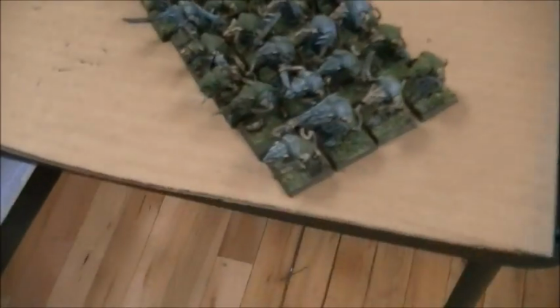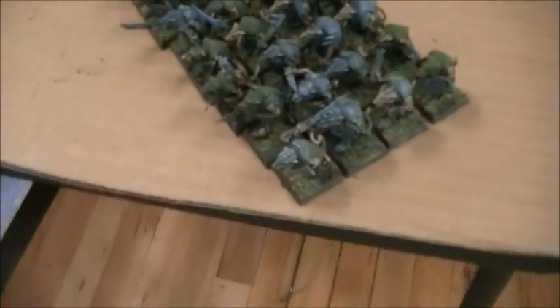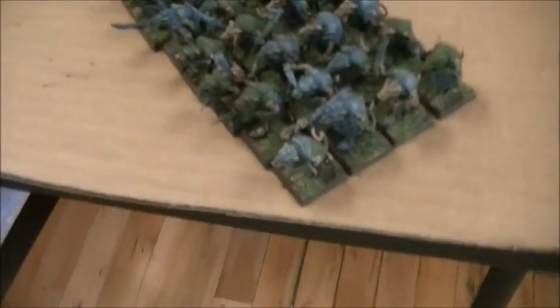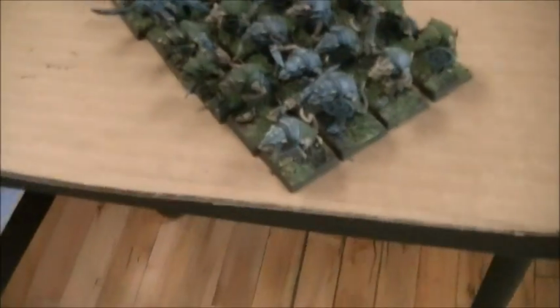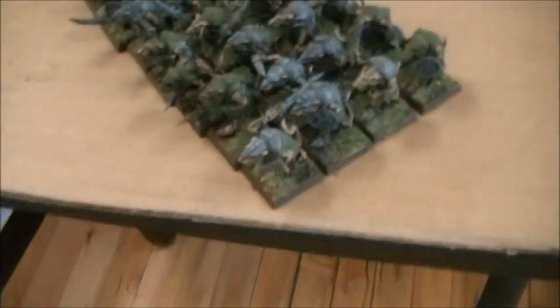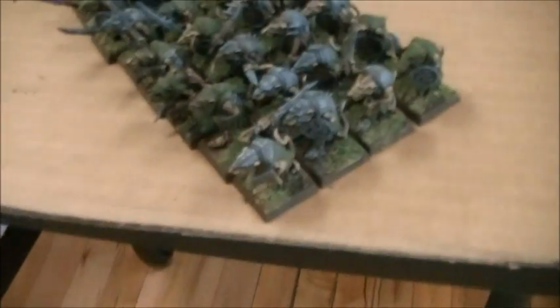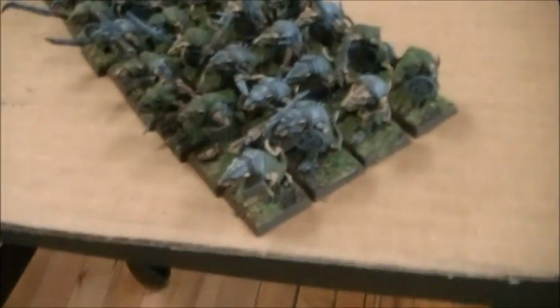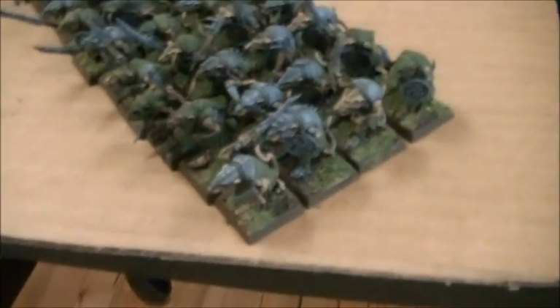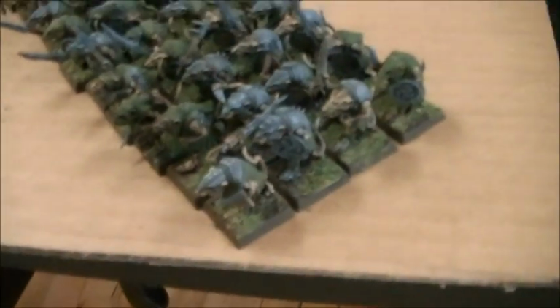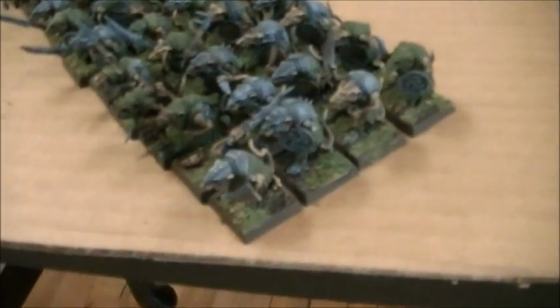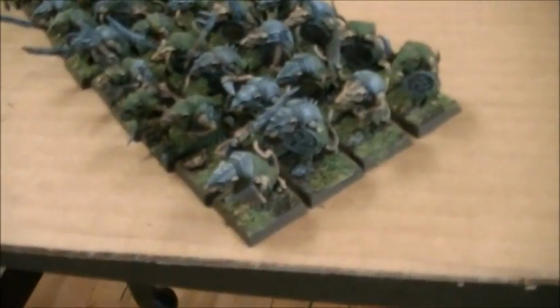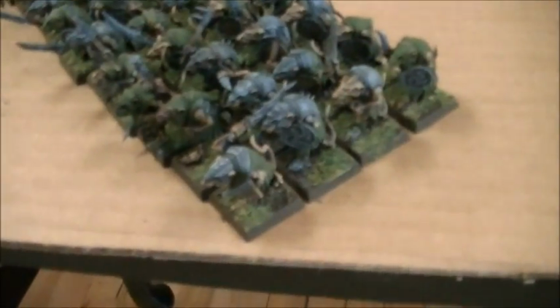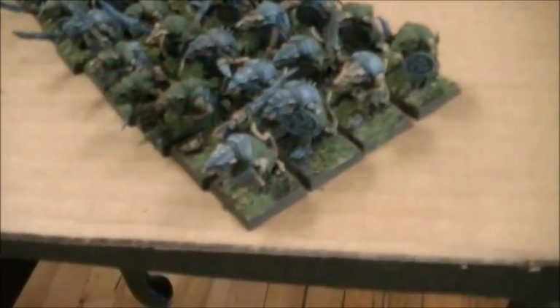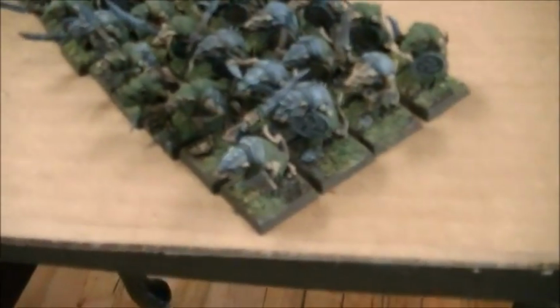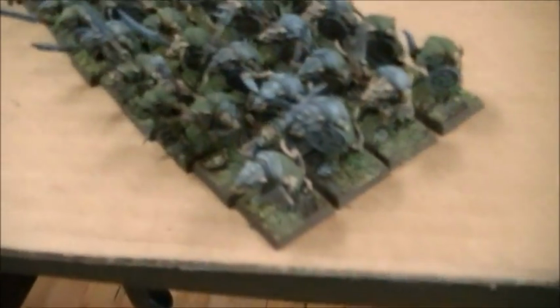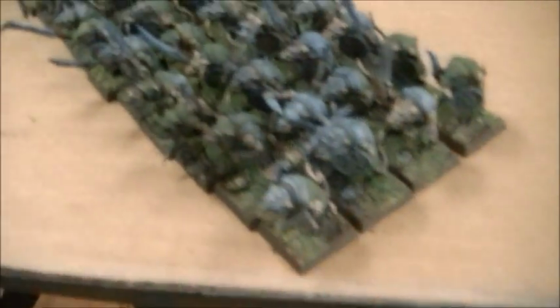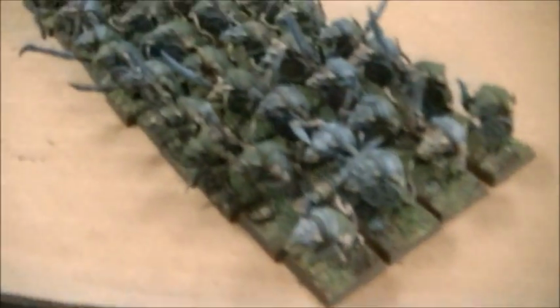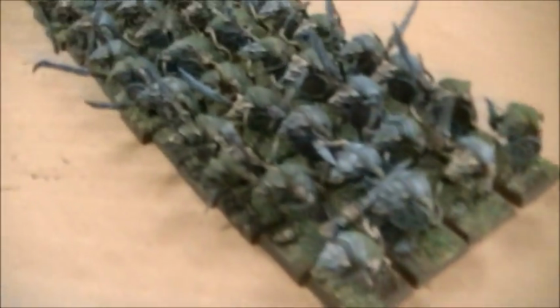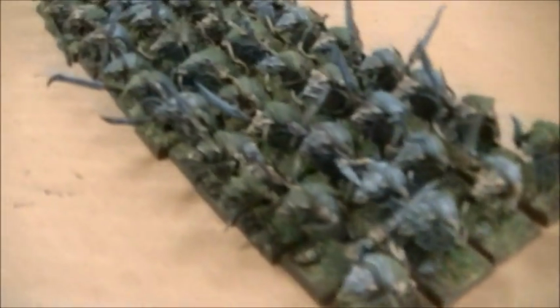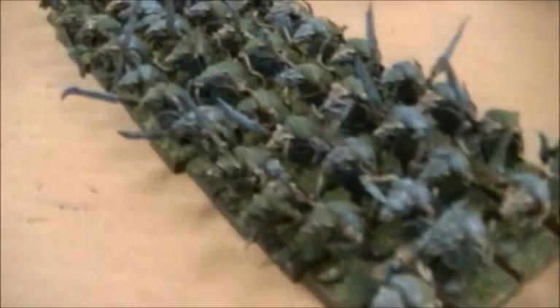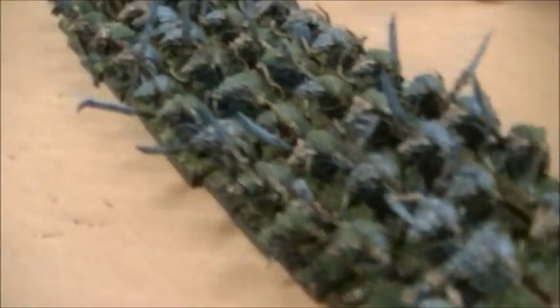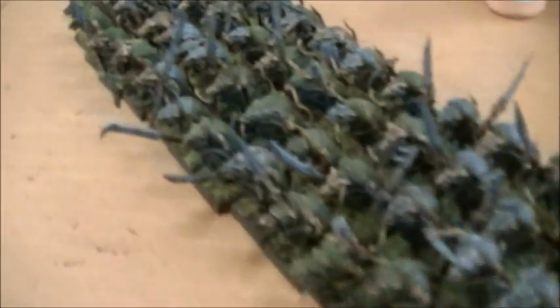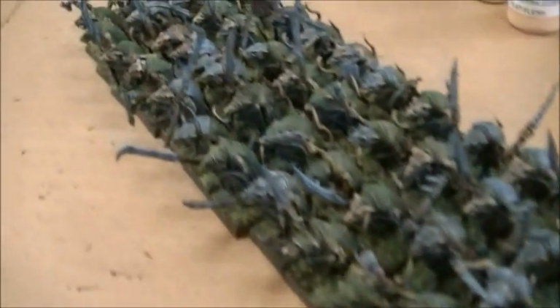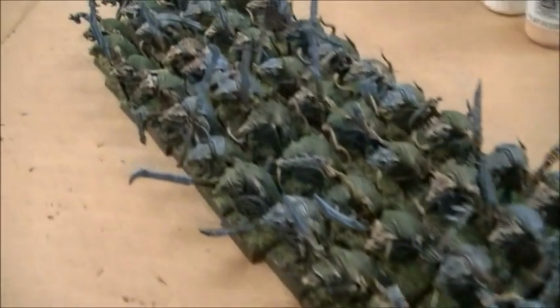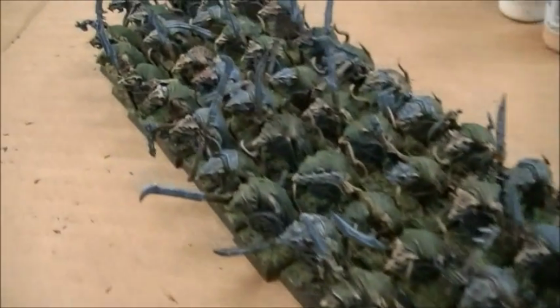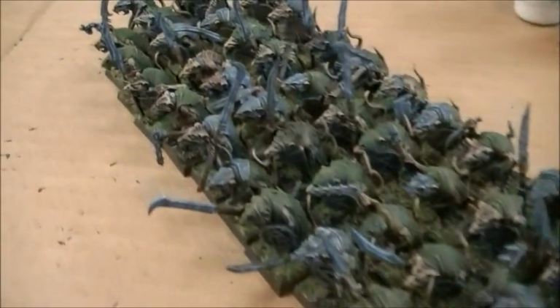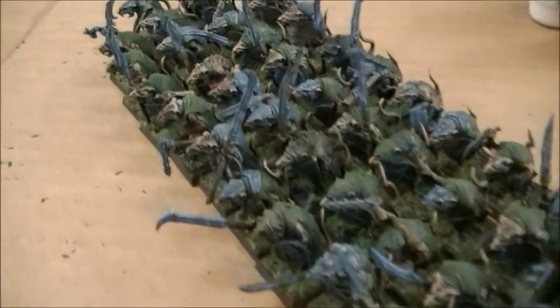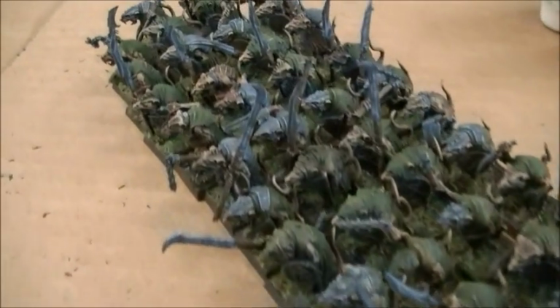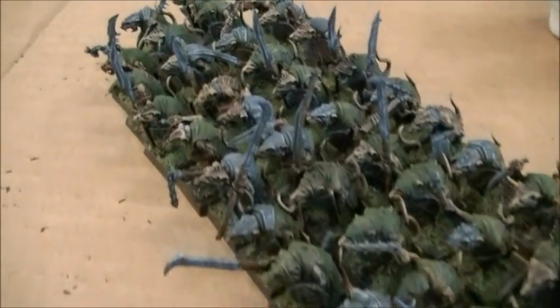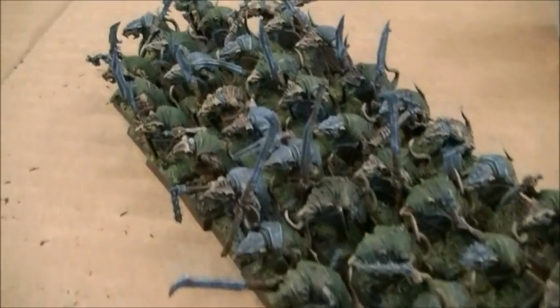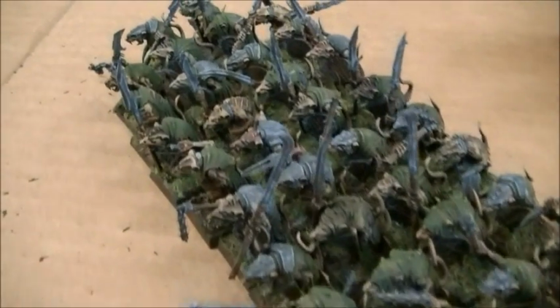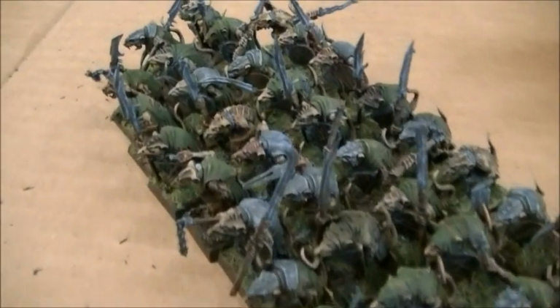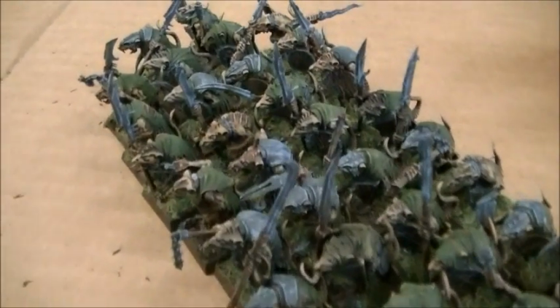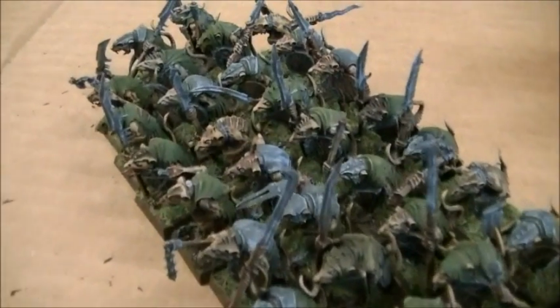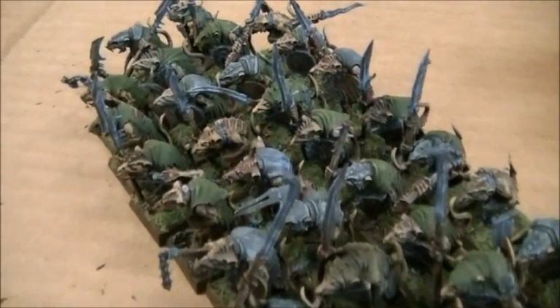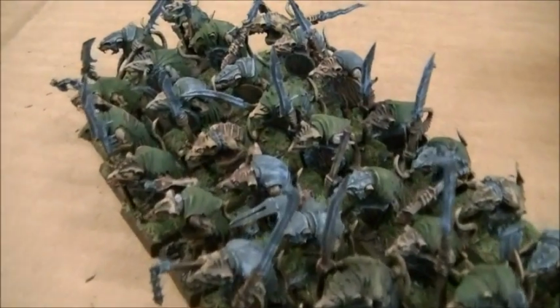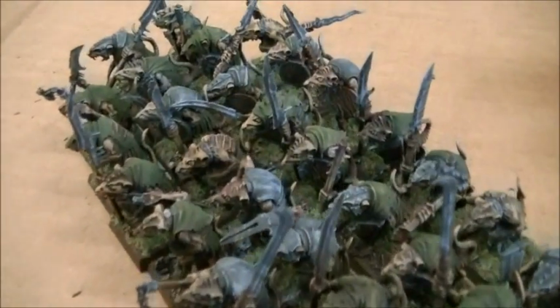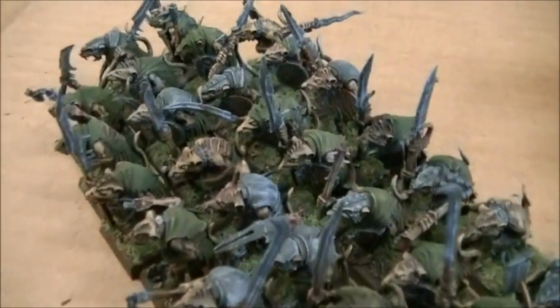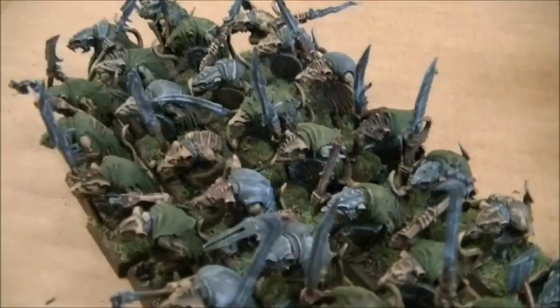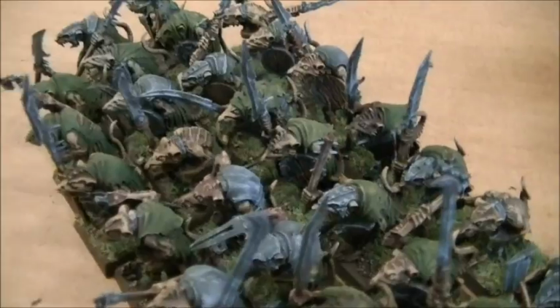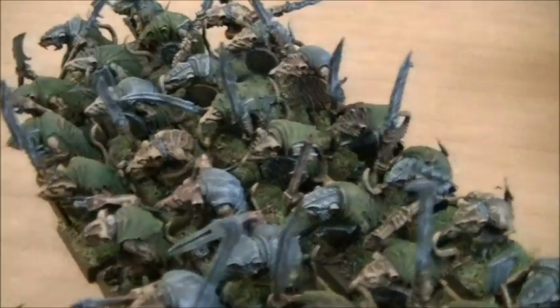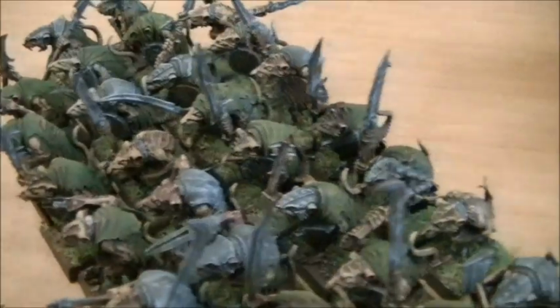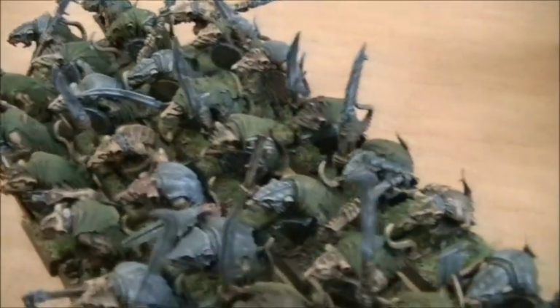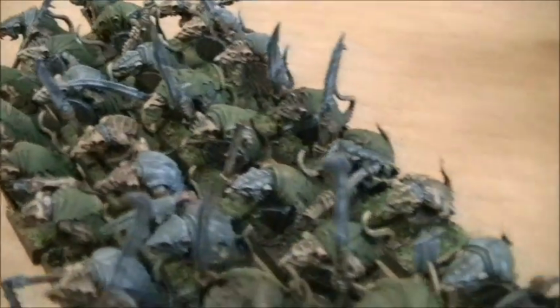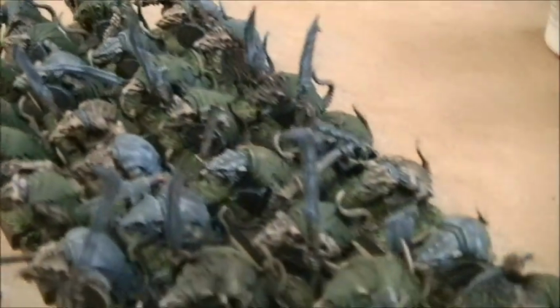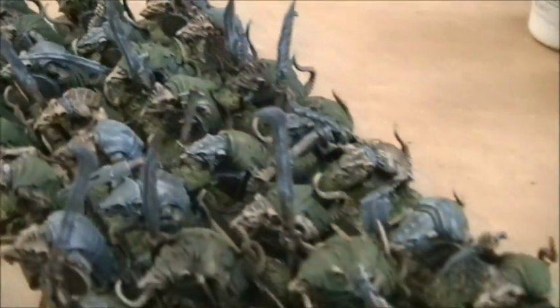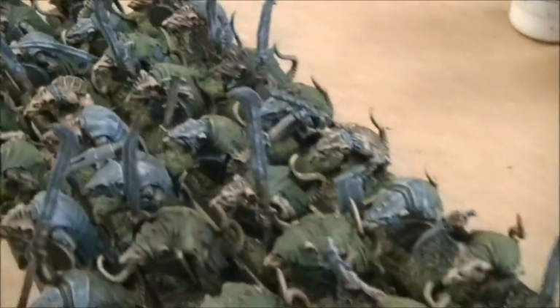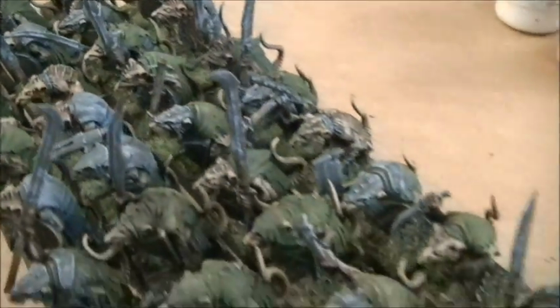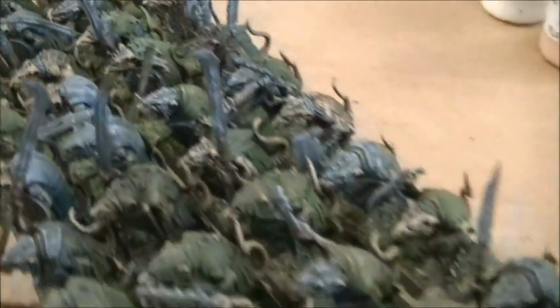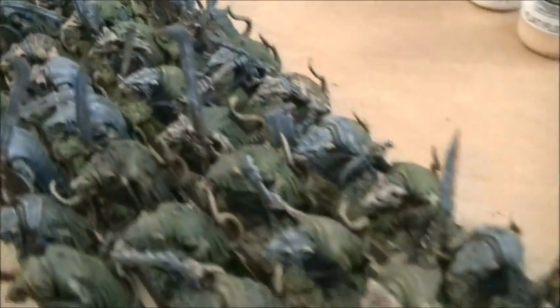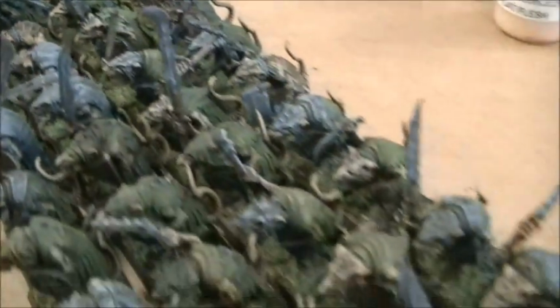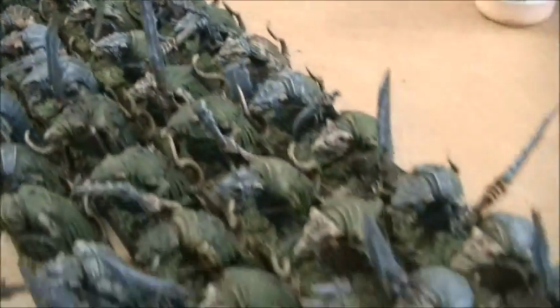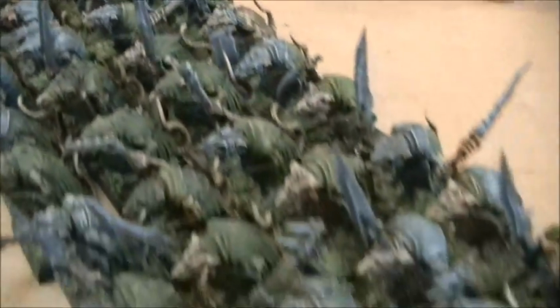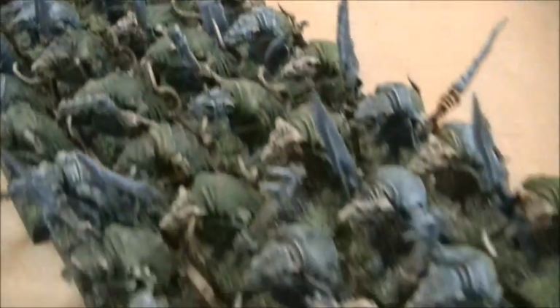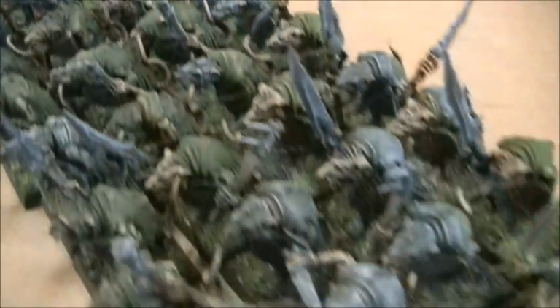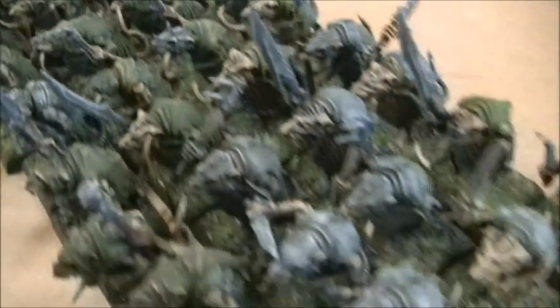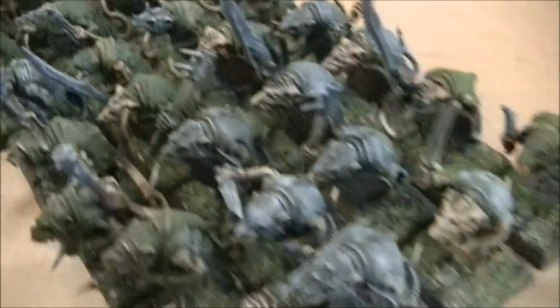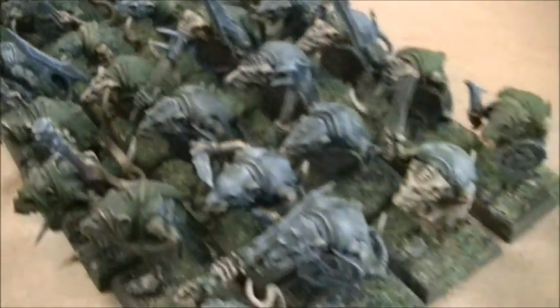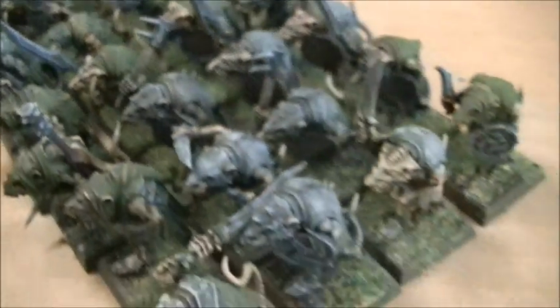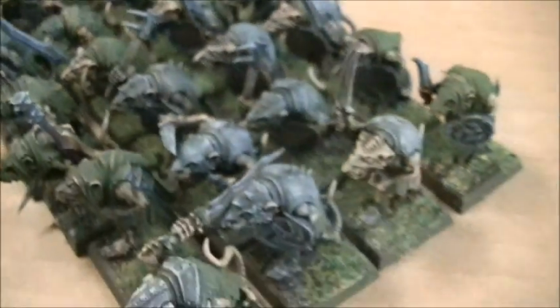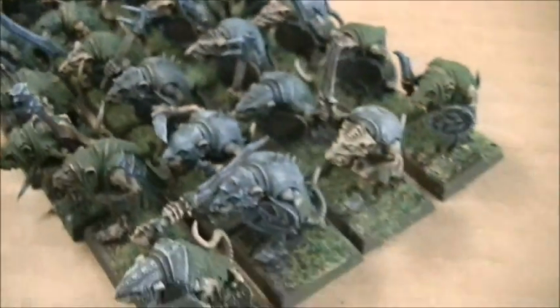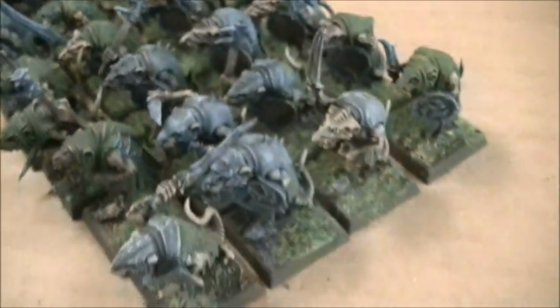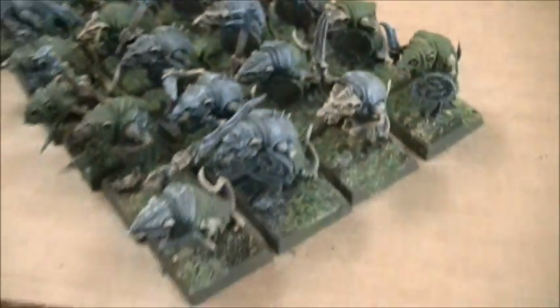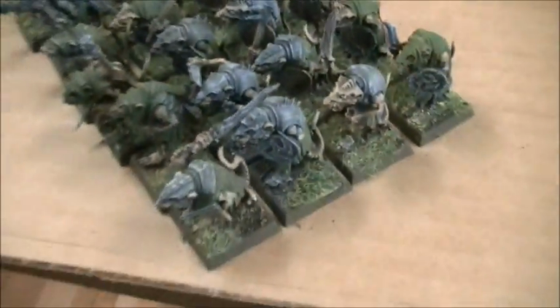The studio Skaven army is progressing nicely, with around 50 models already complete.